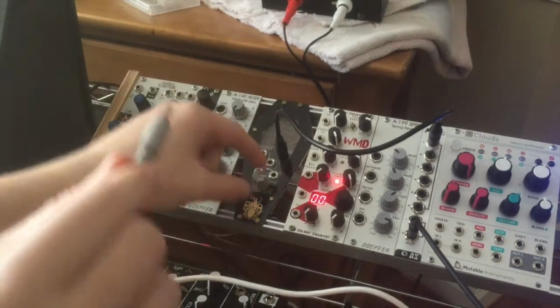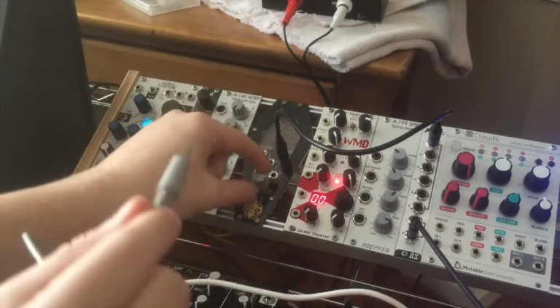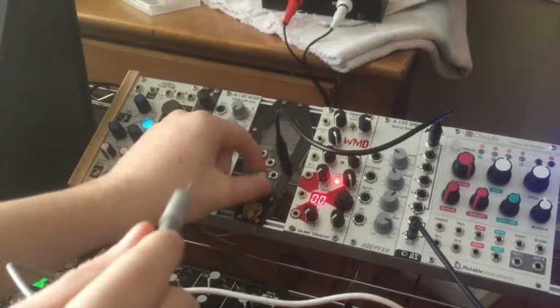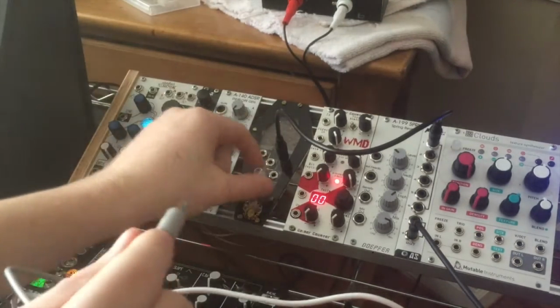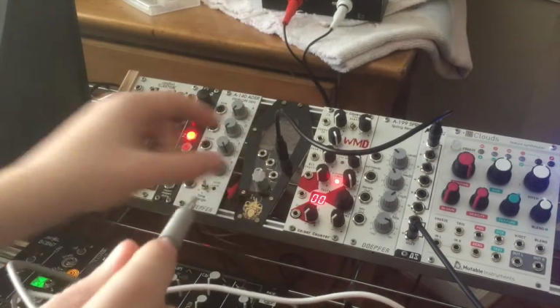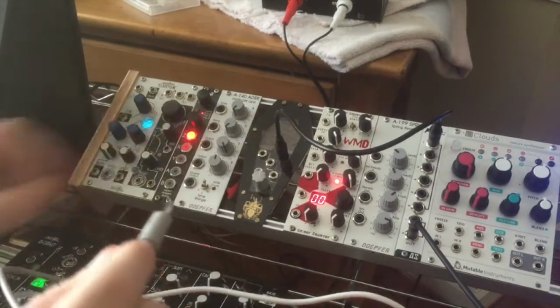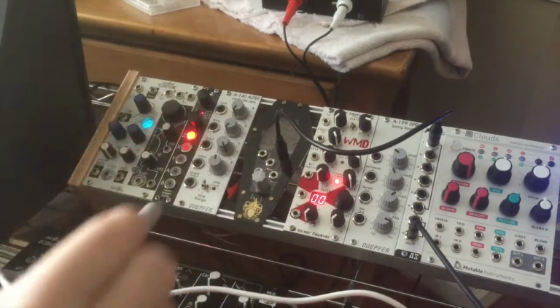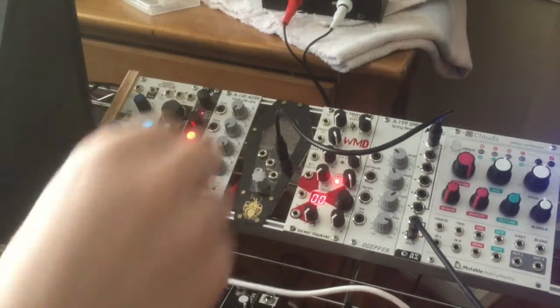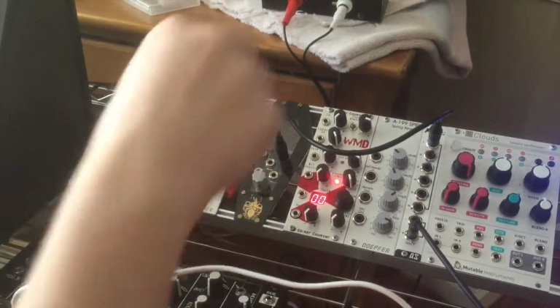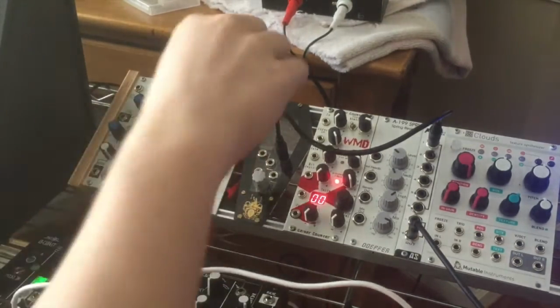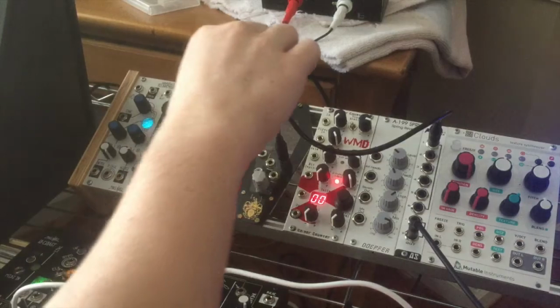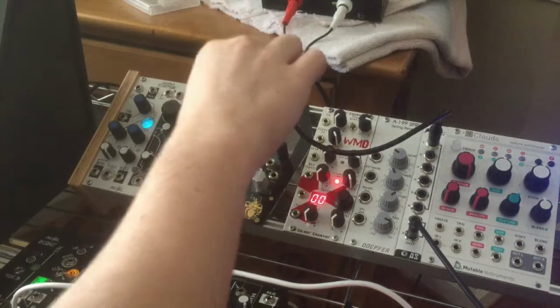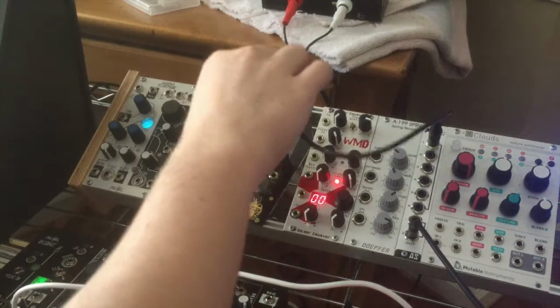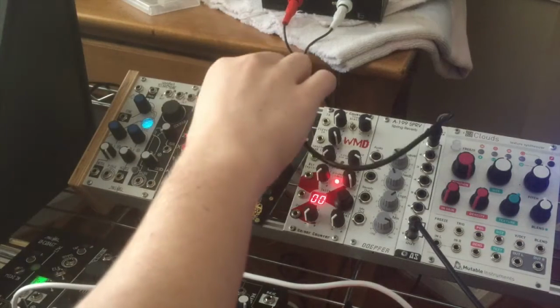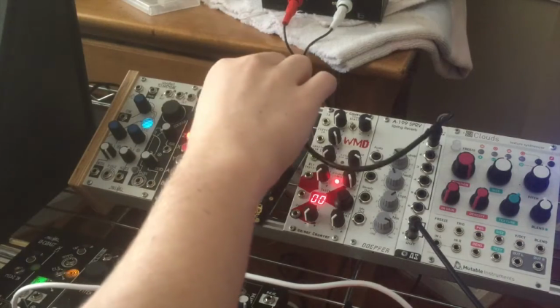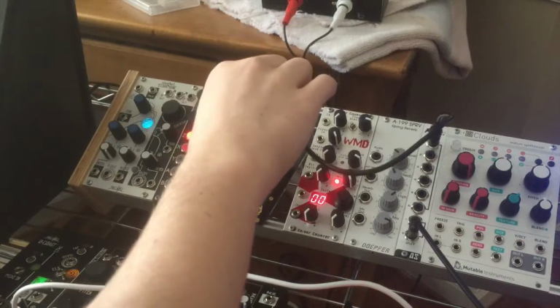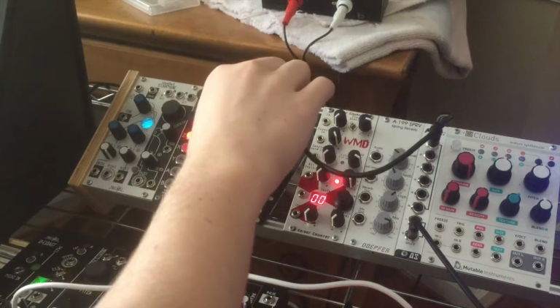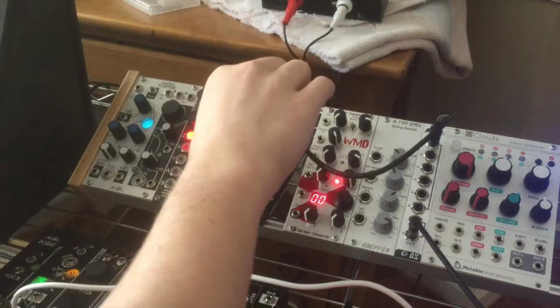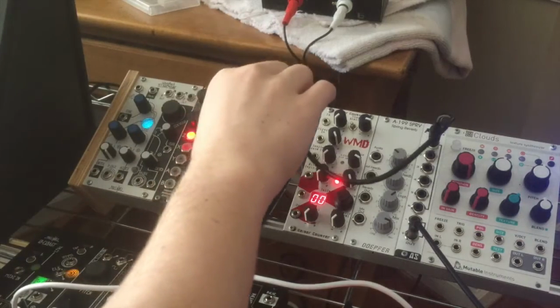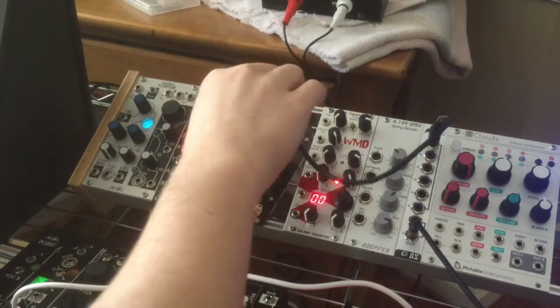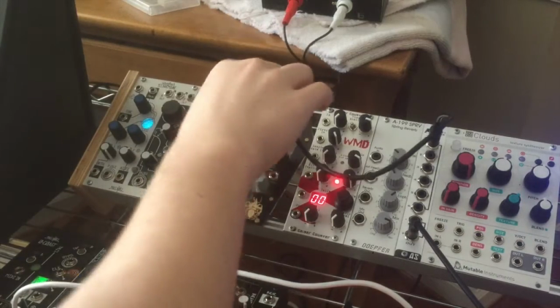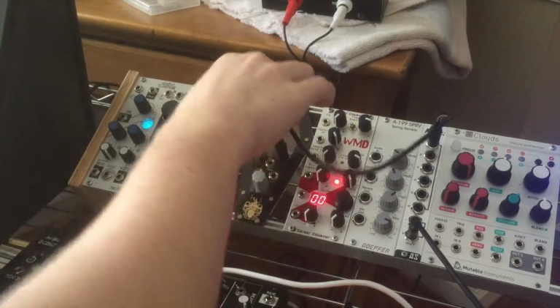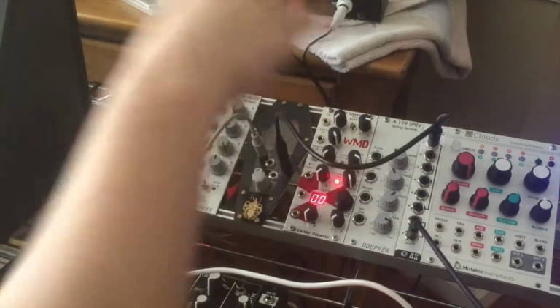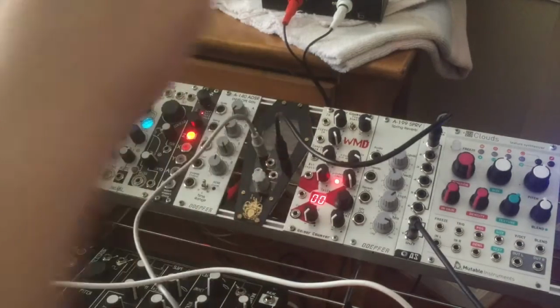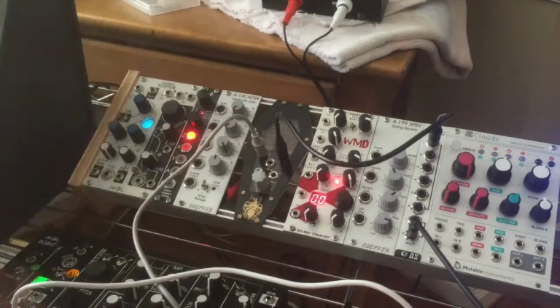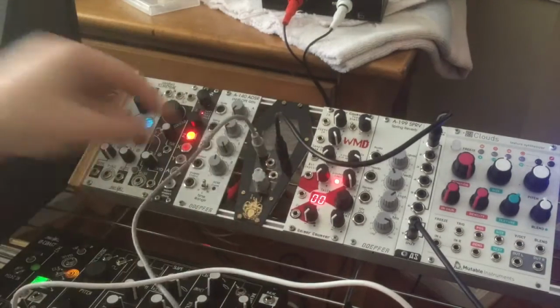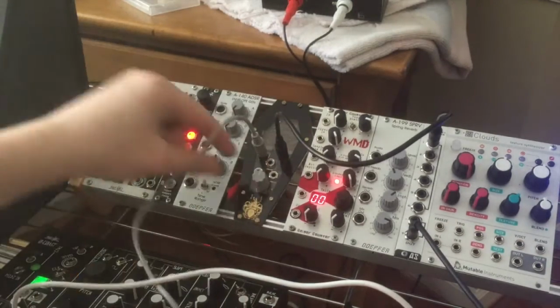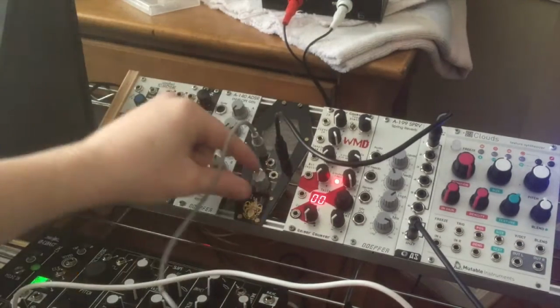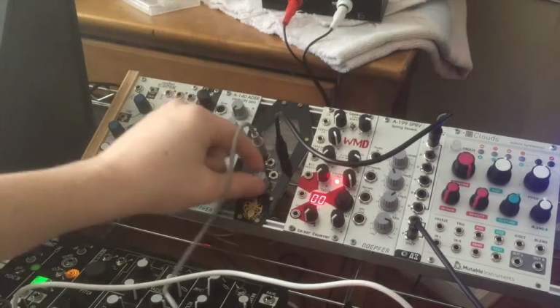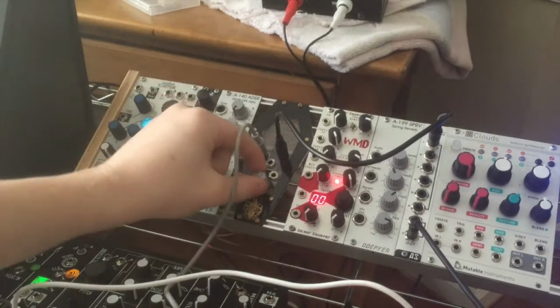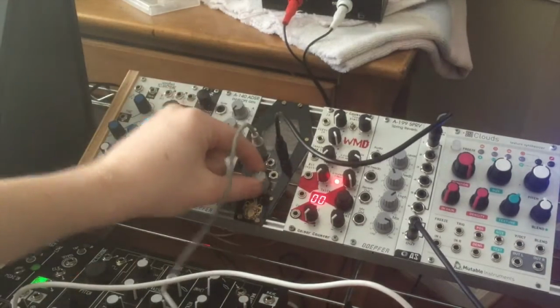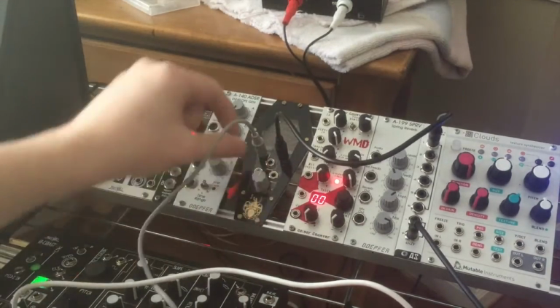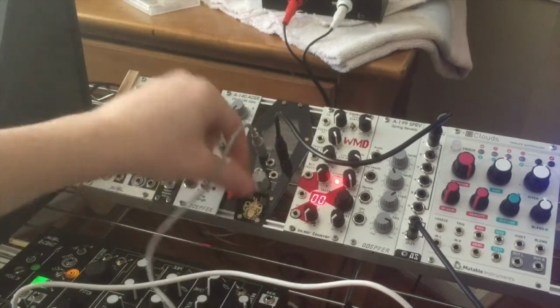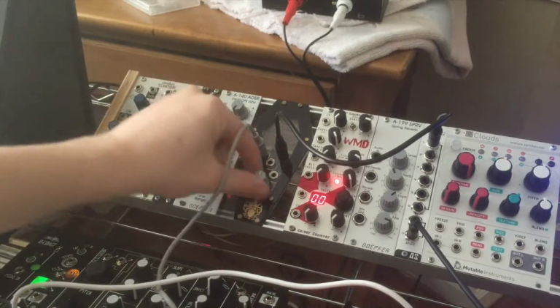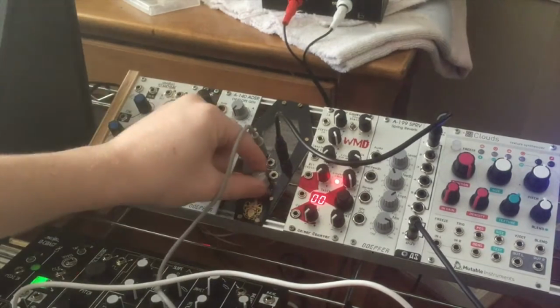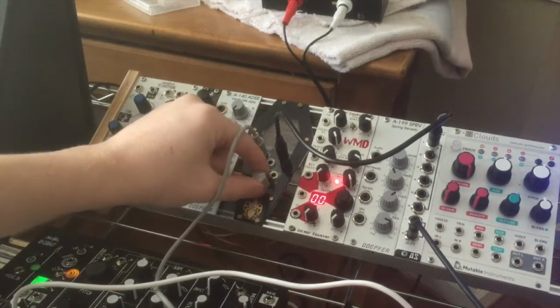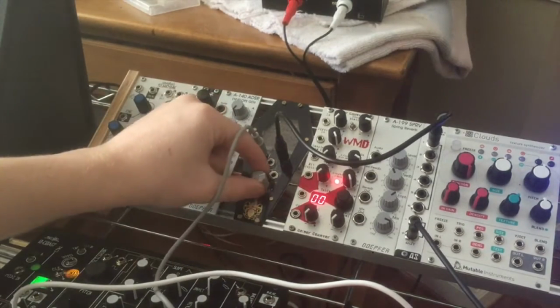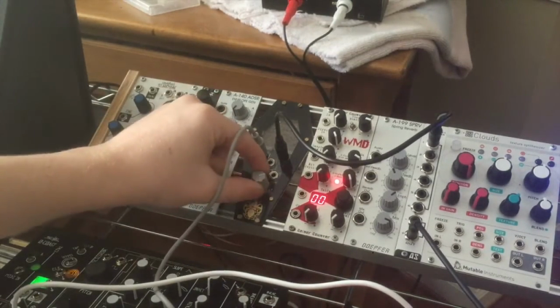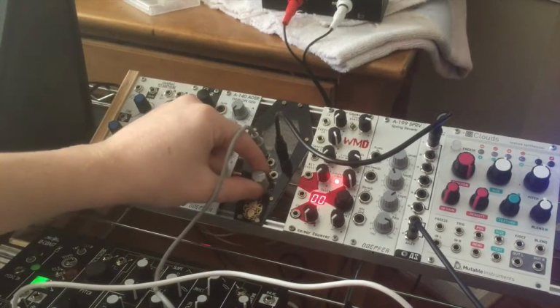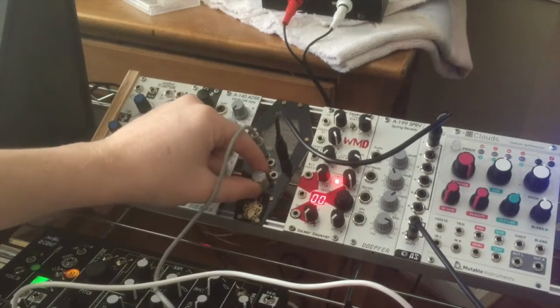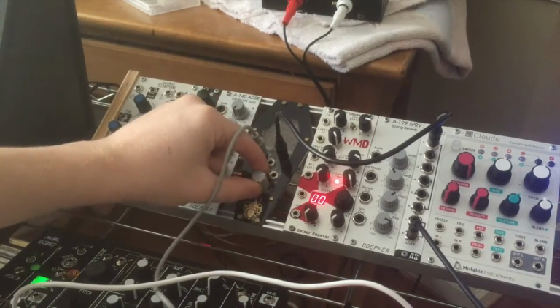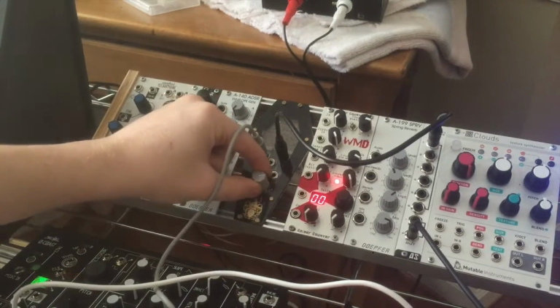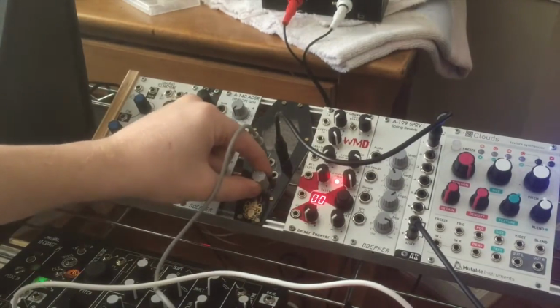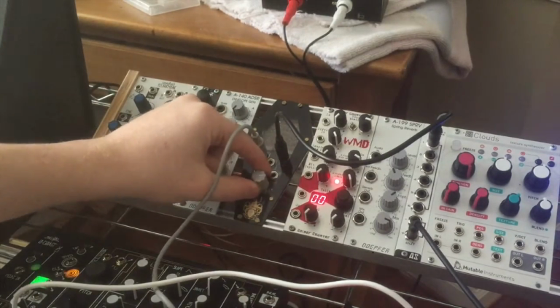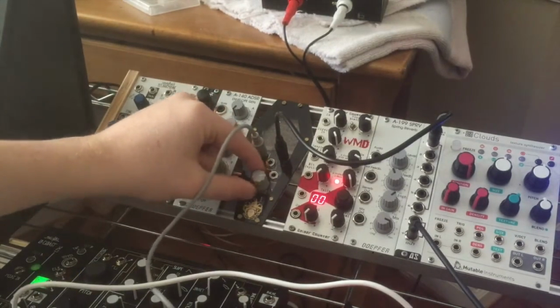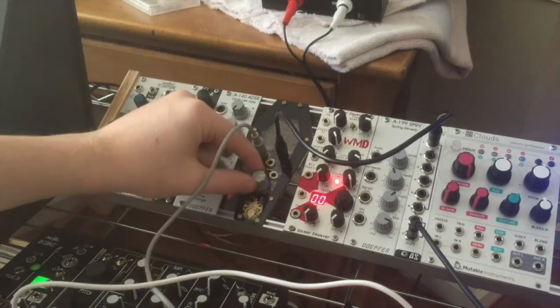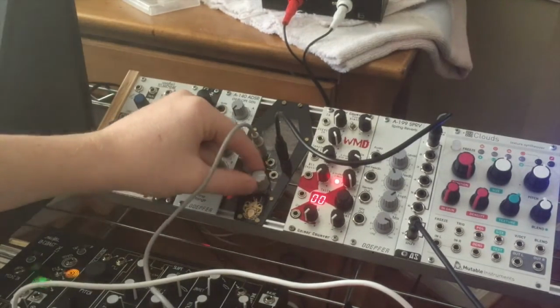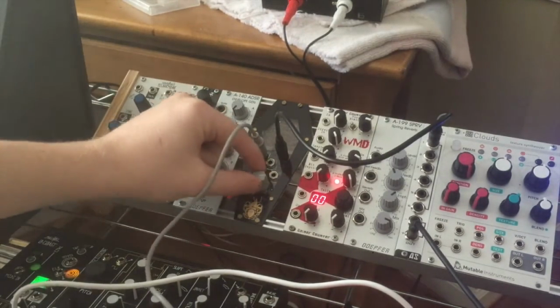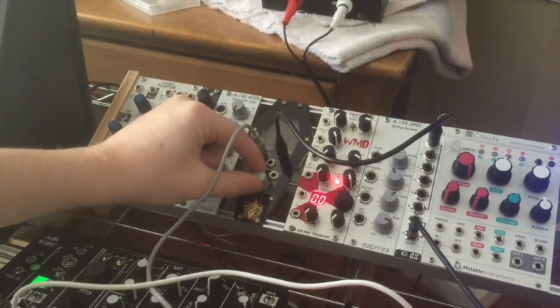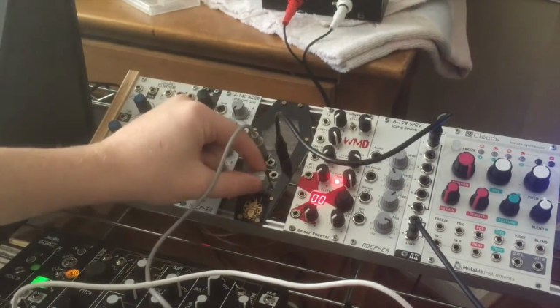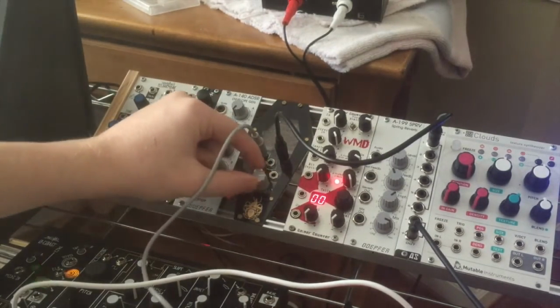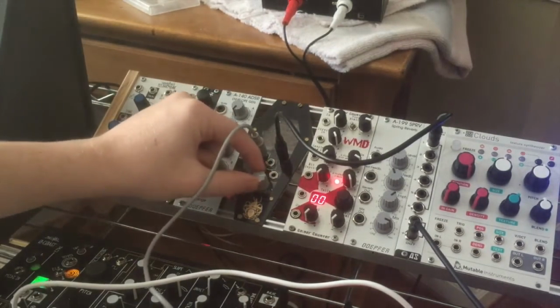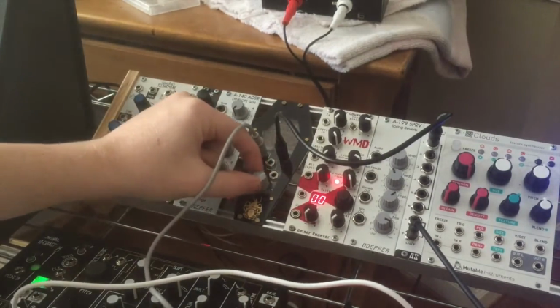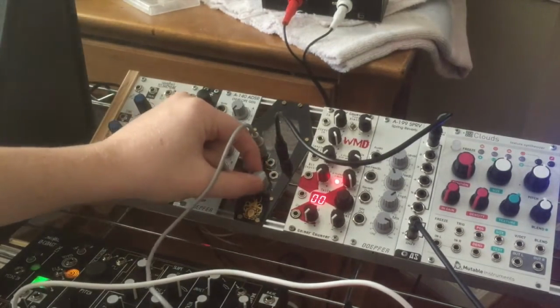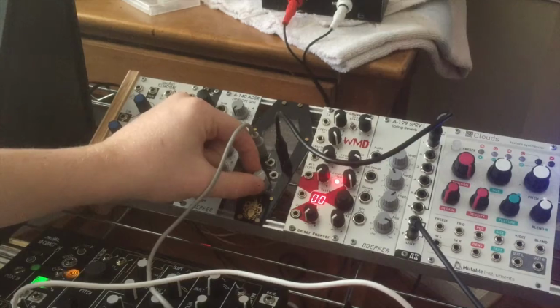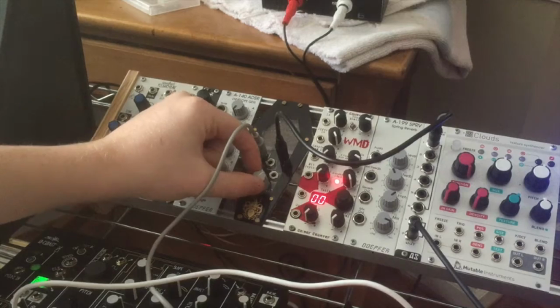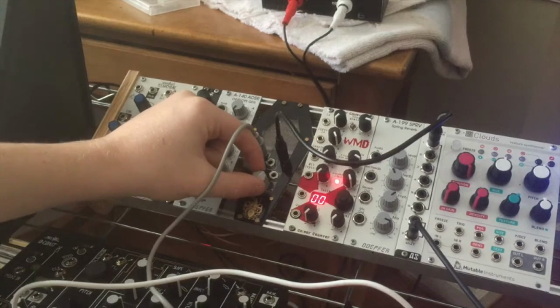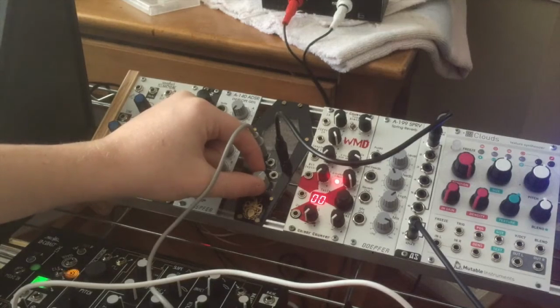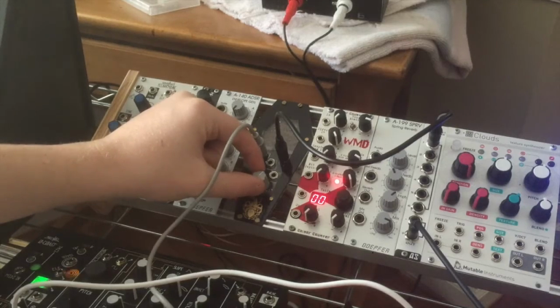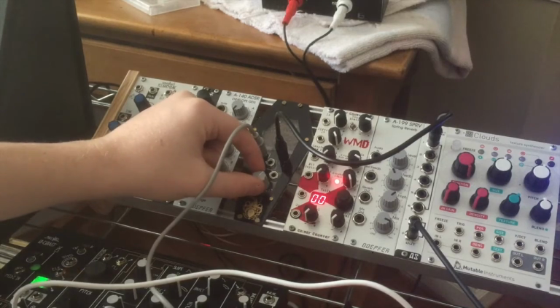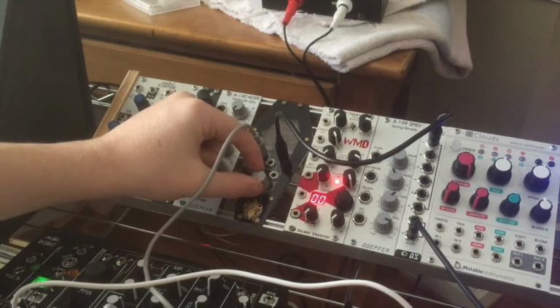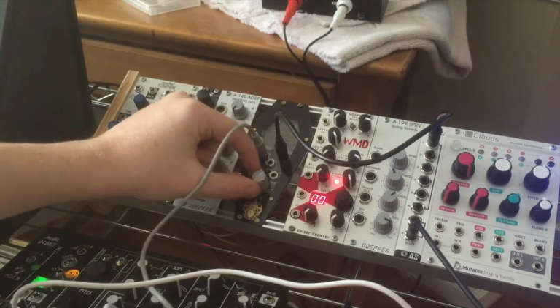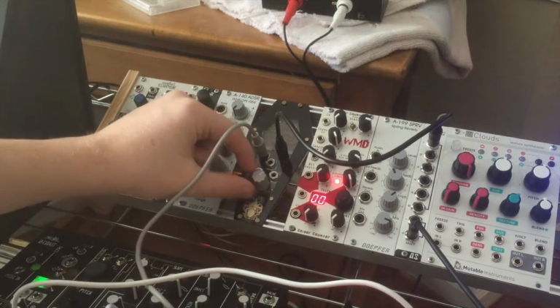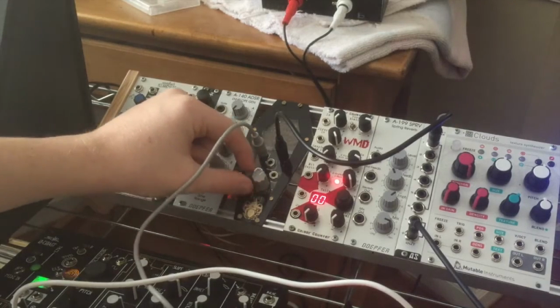But we want to see how the sequence works, so the sequencer is on.